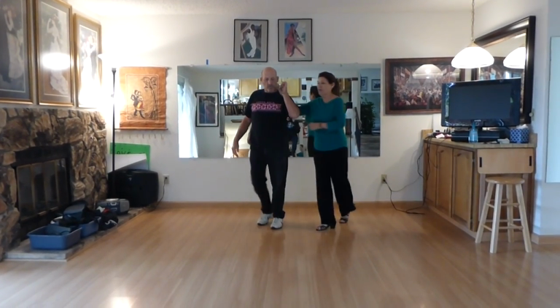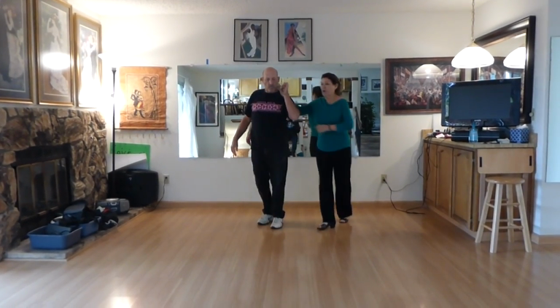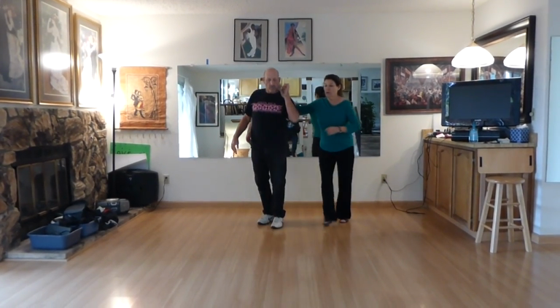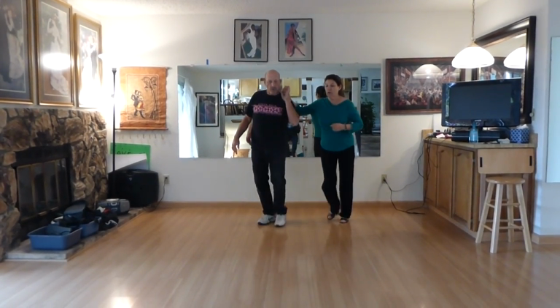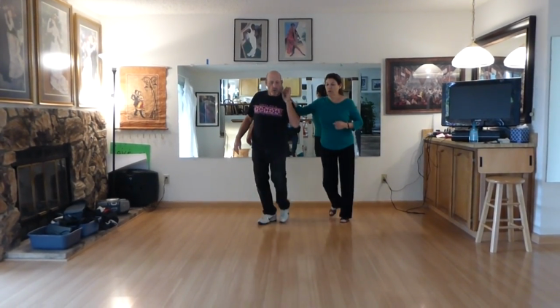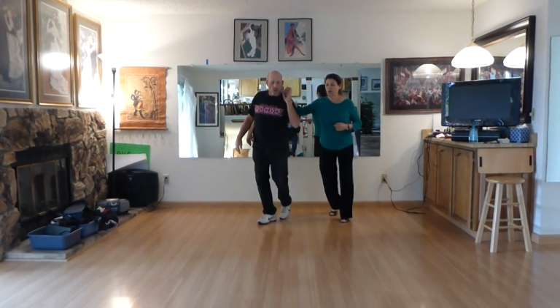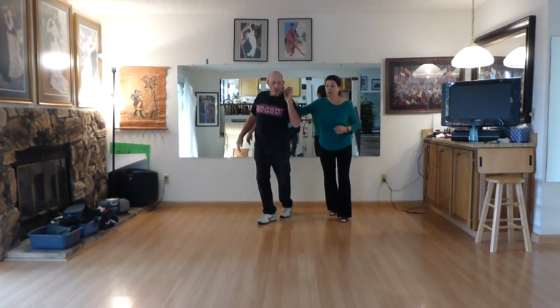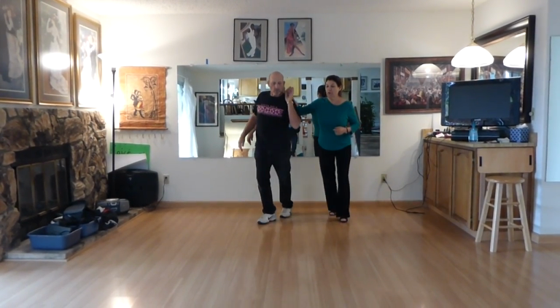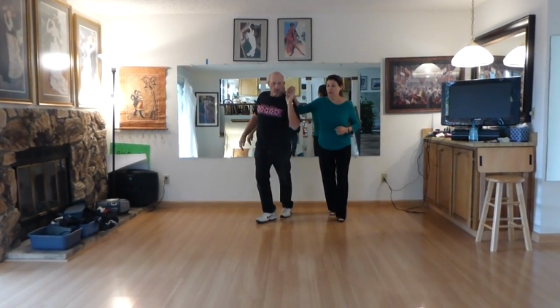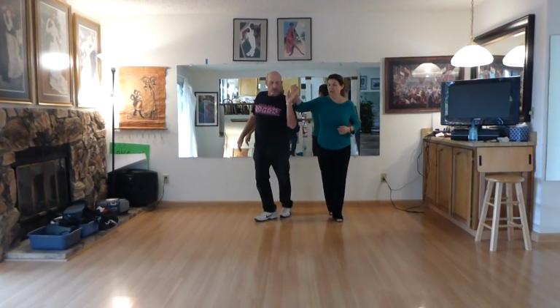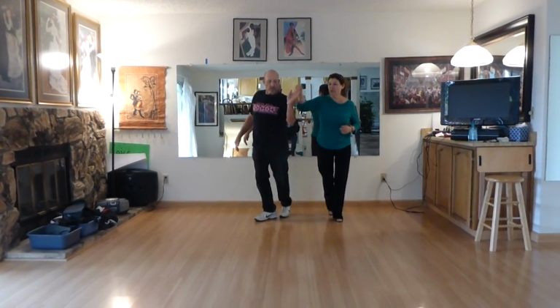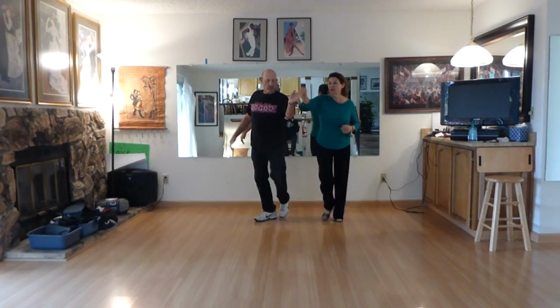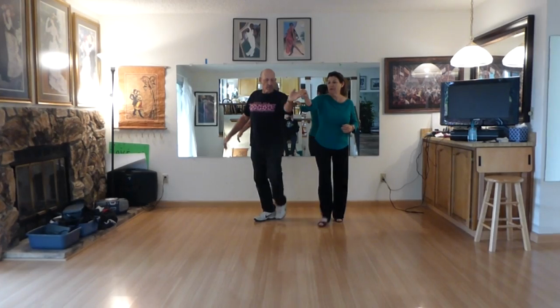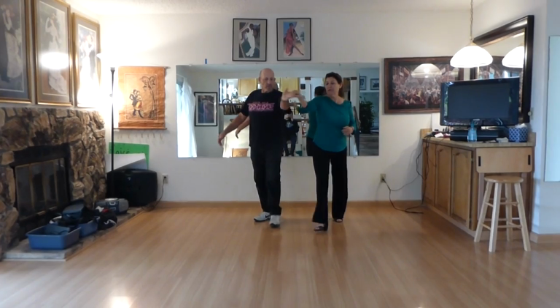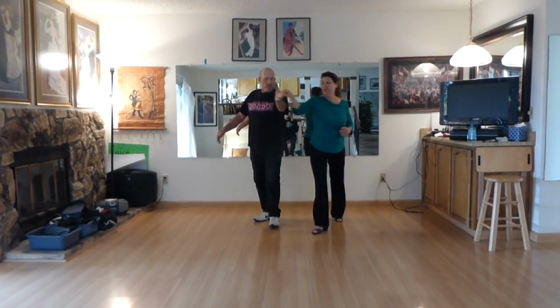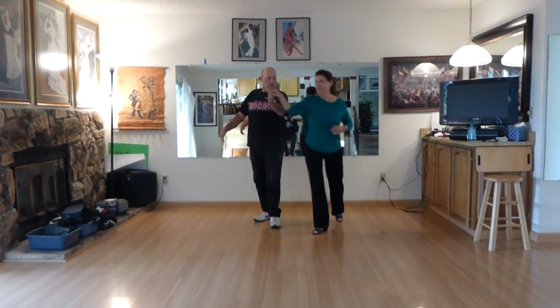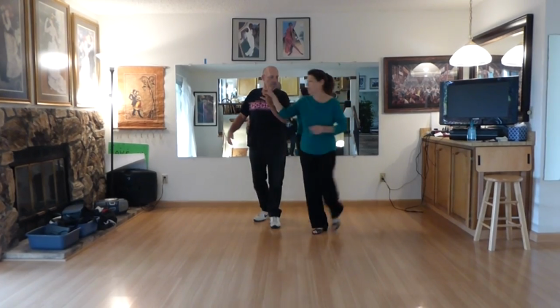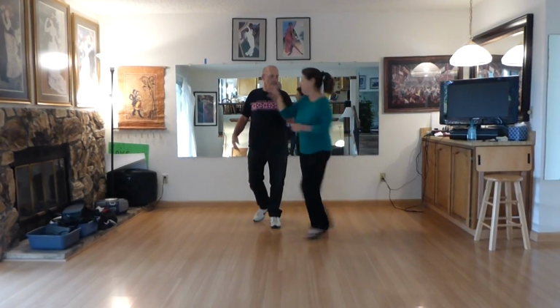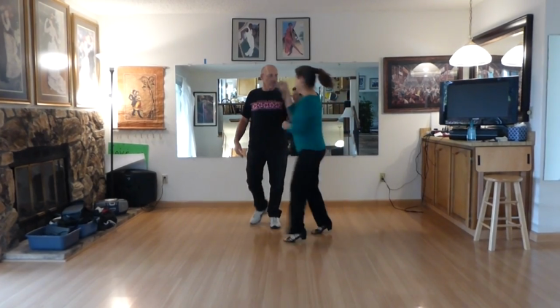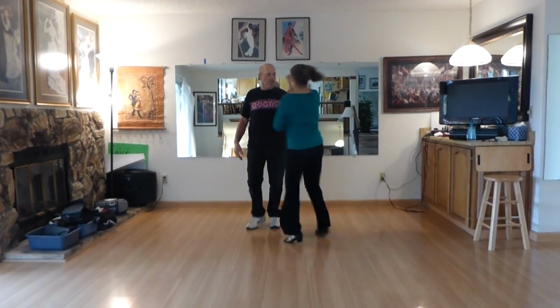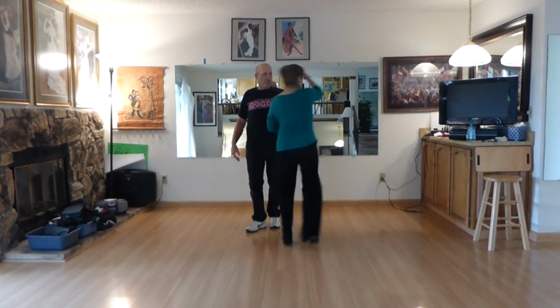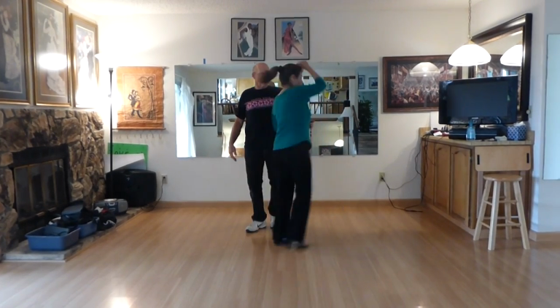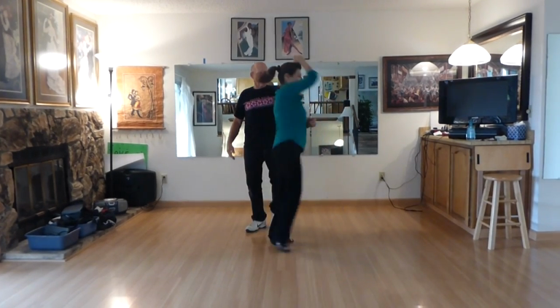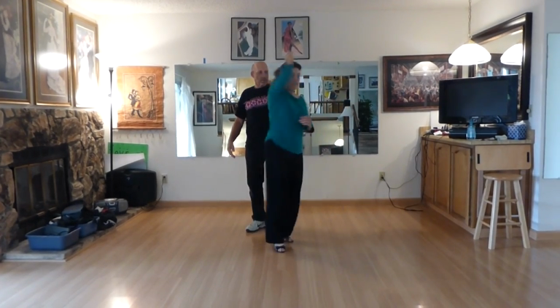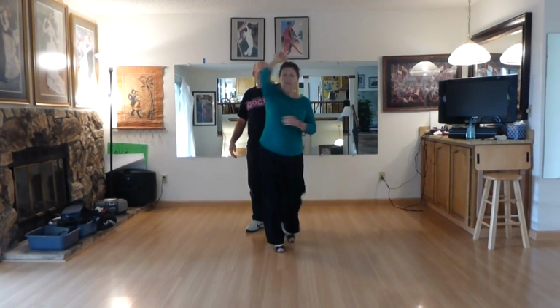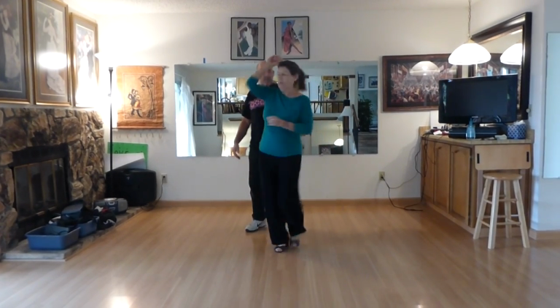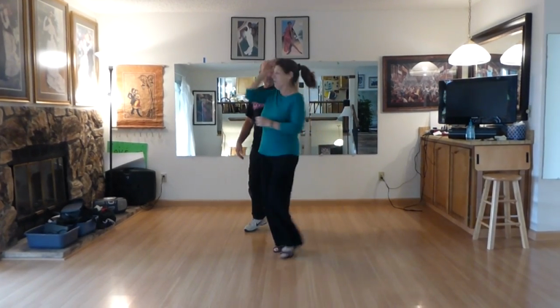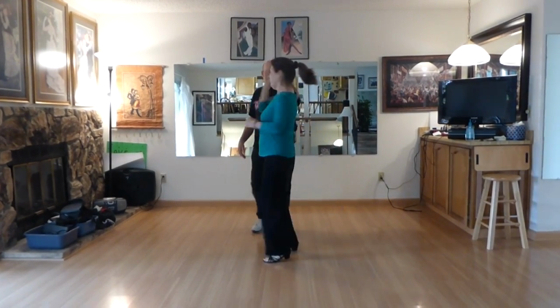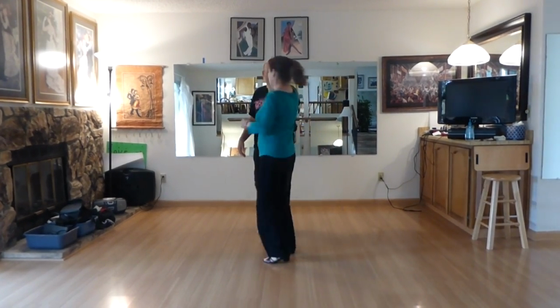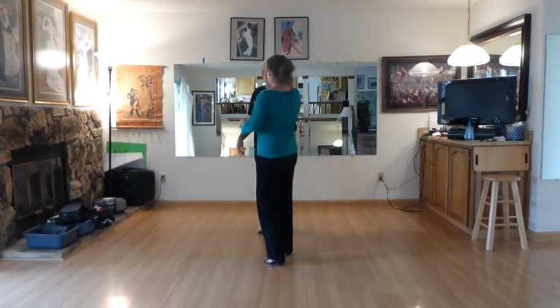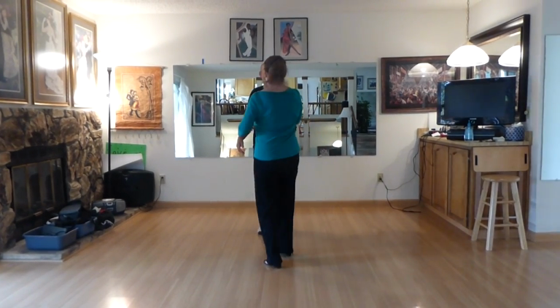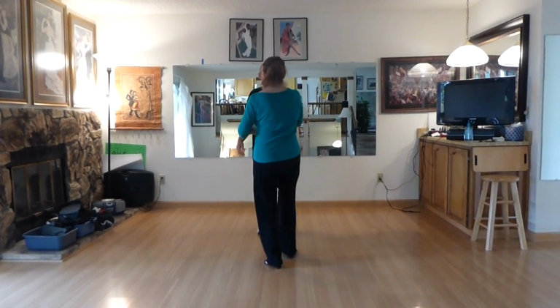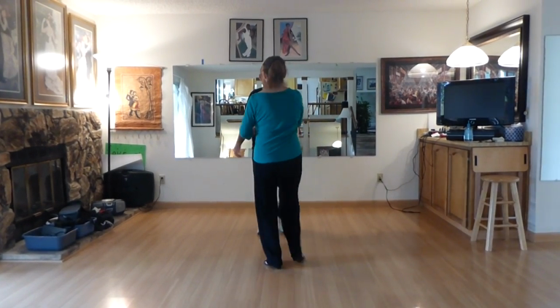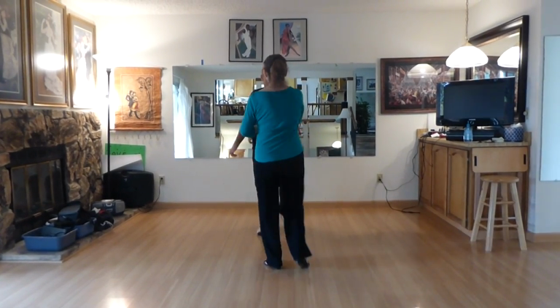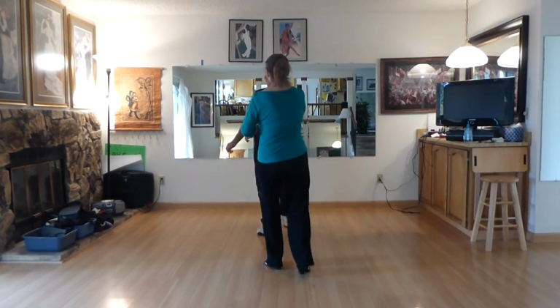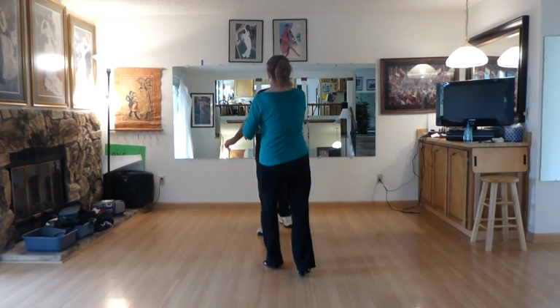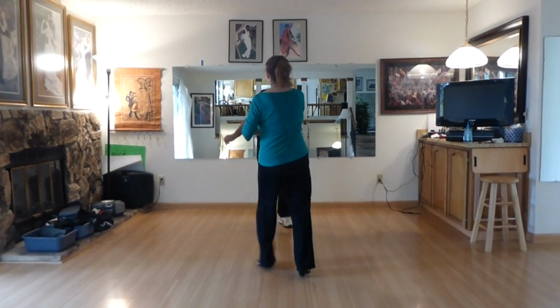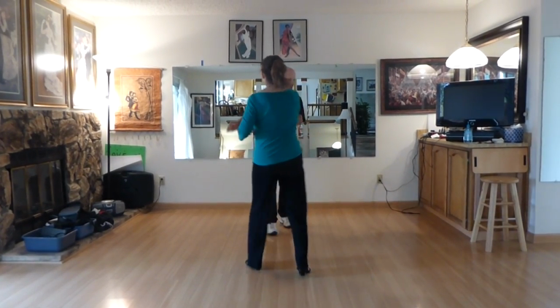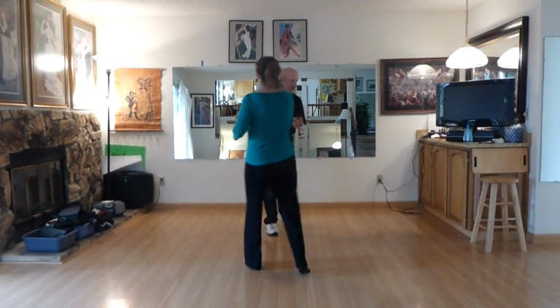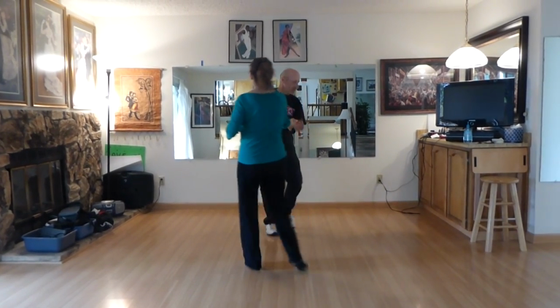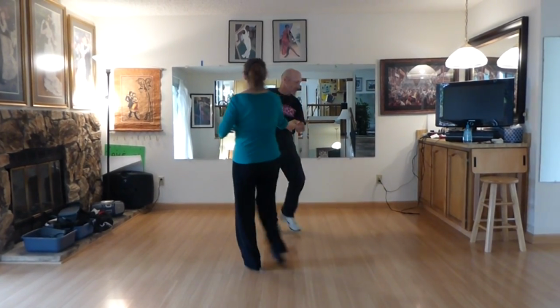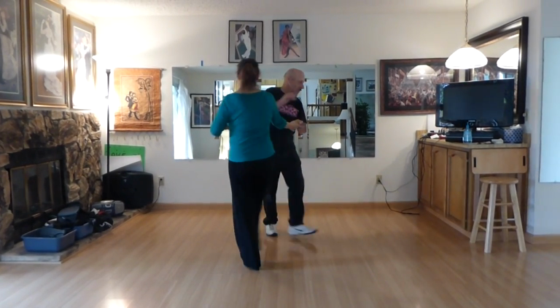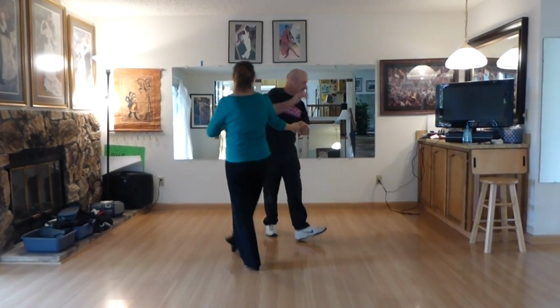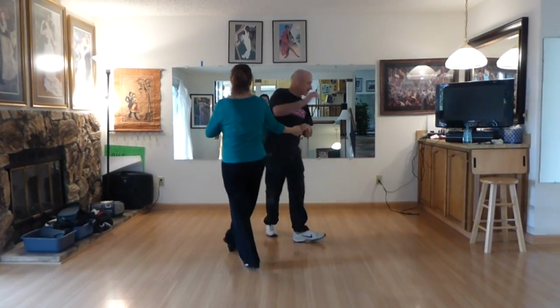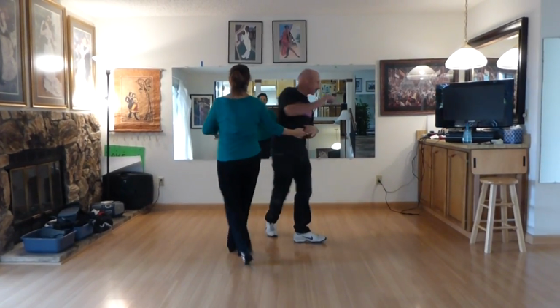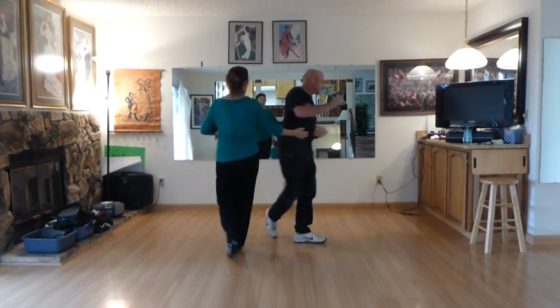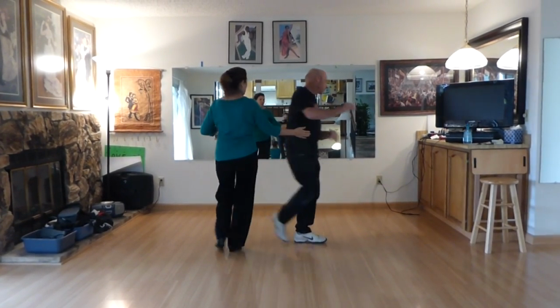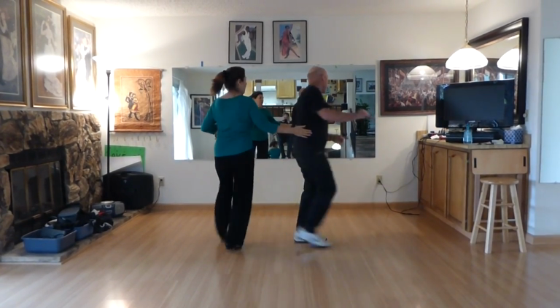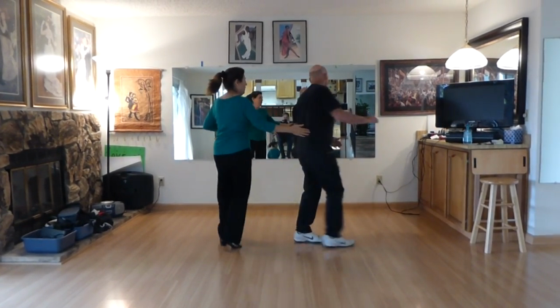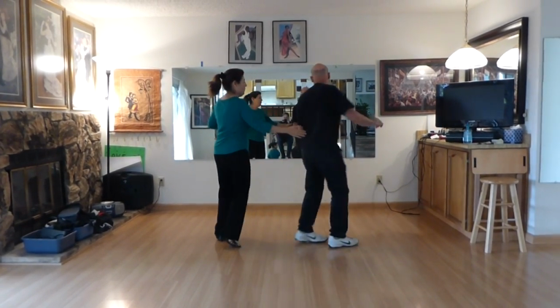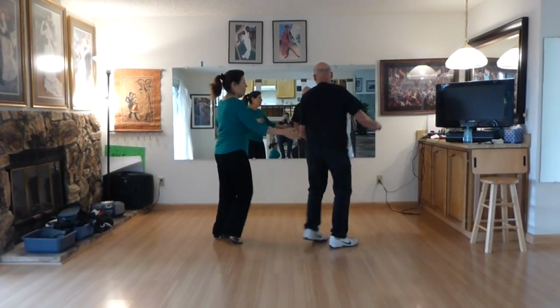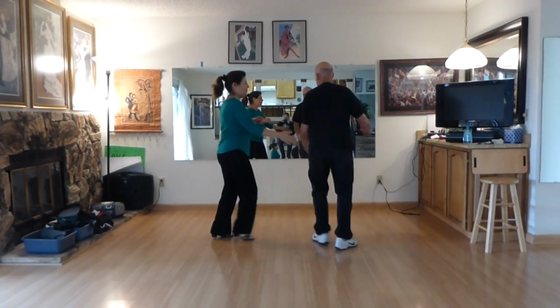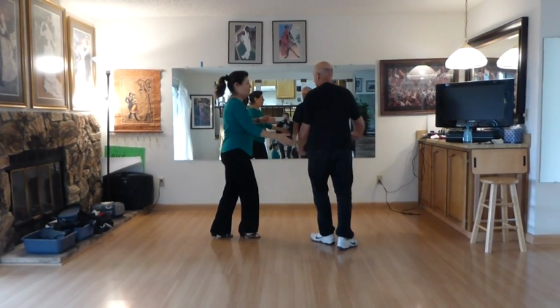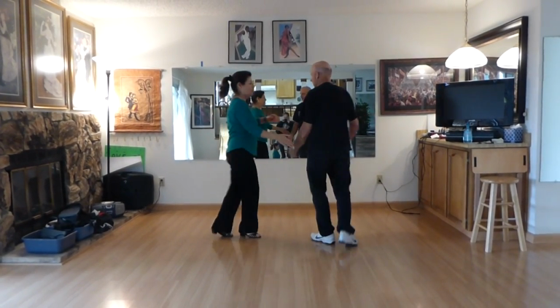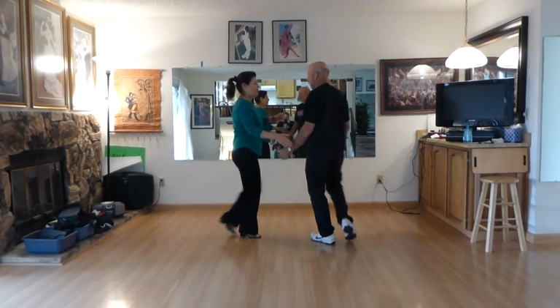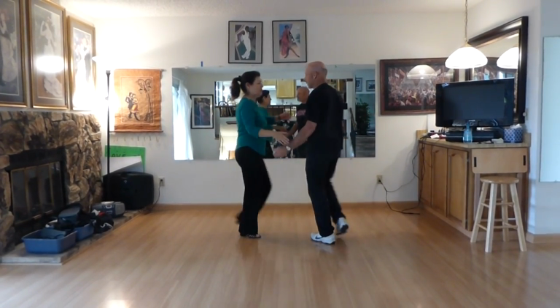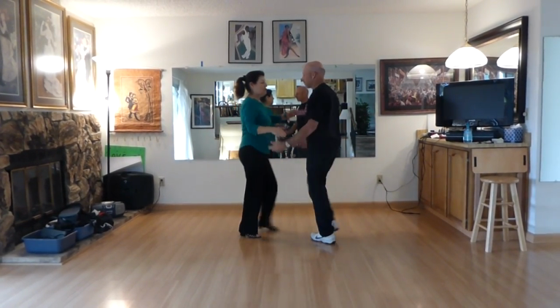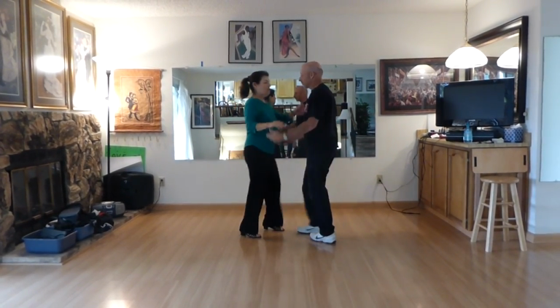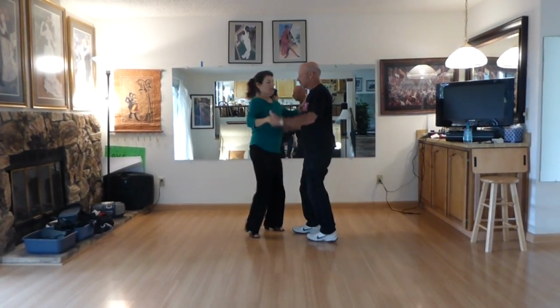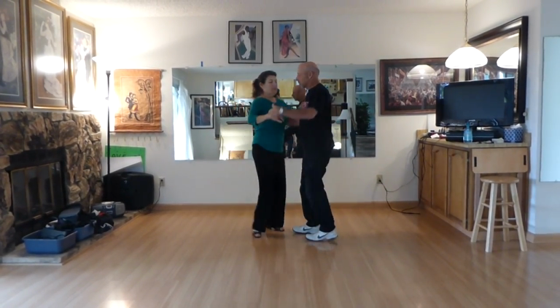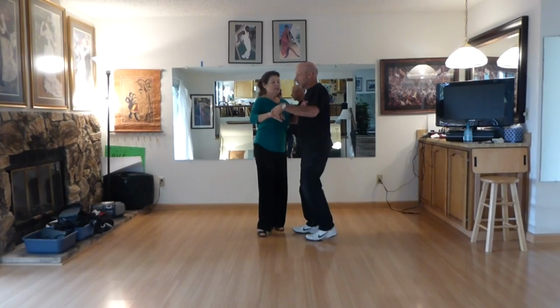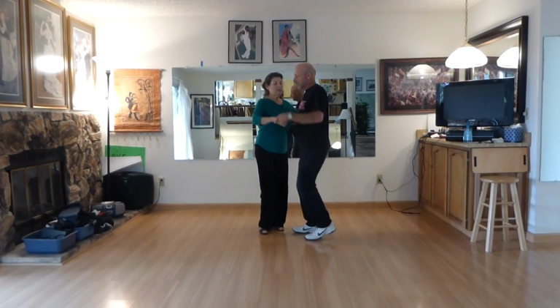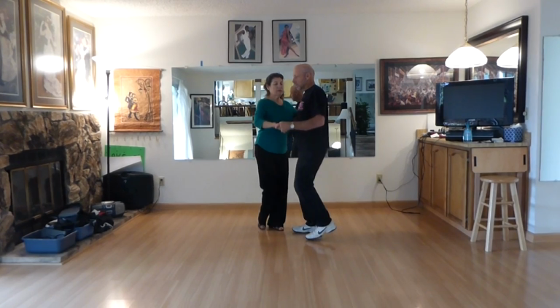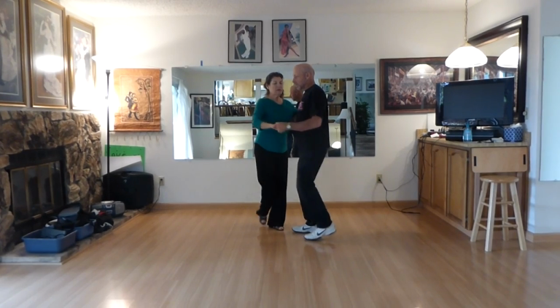We rock forward. Two, and four, and two. We did the criss-crosses.